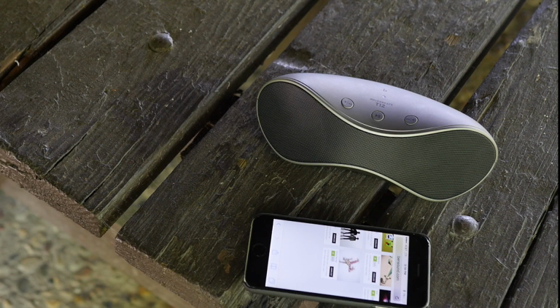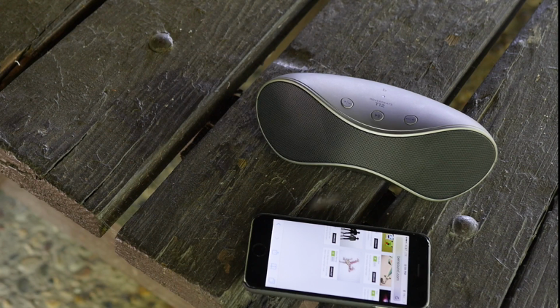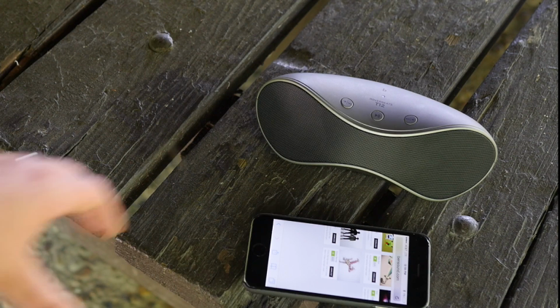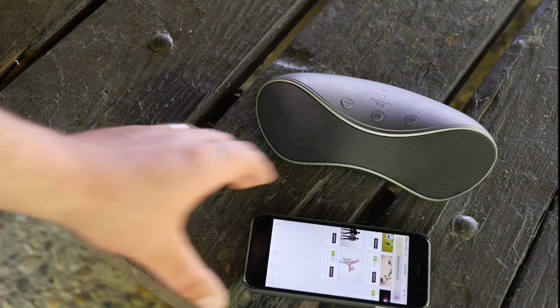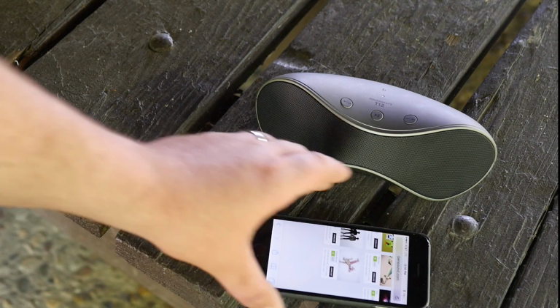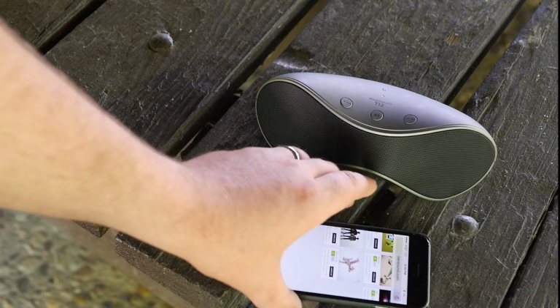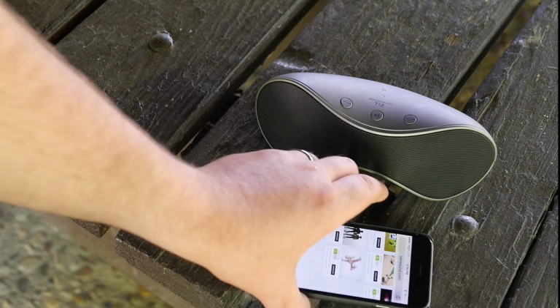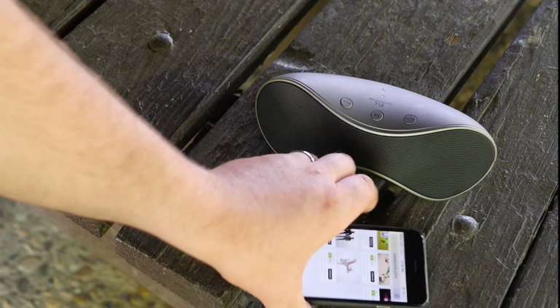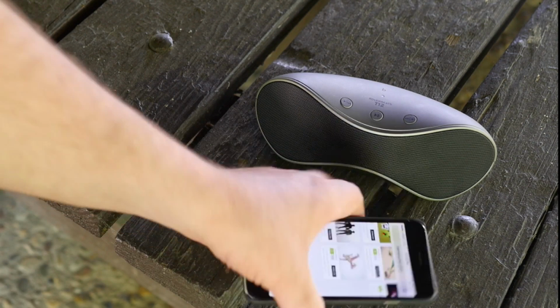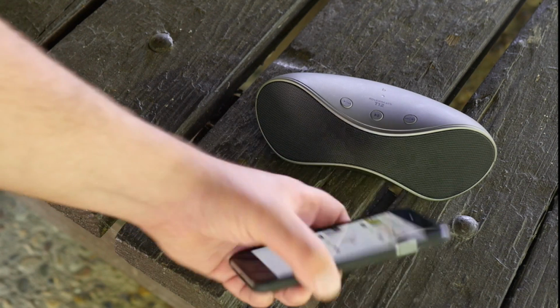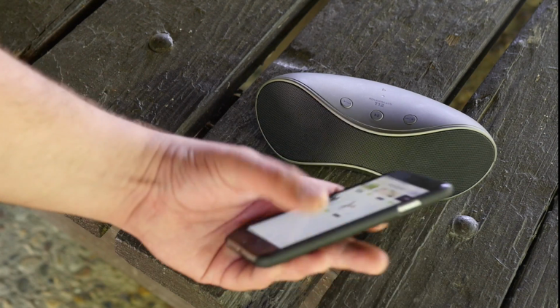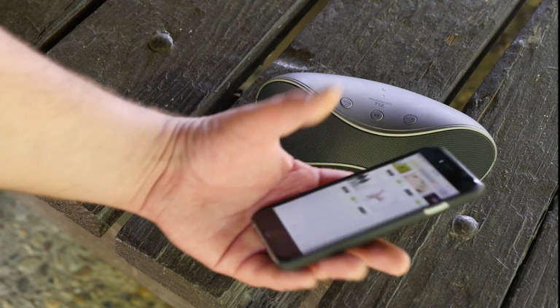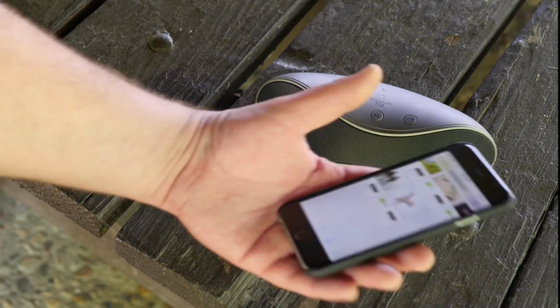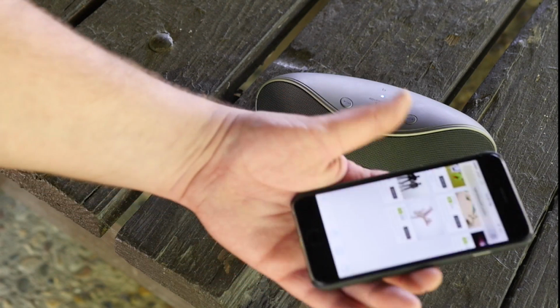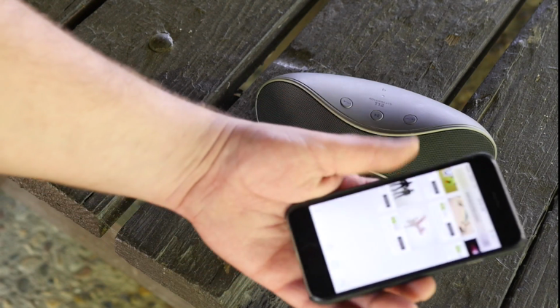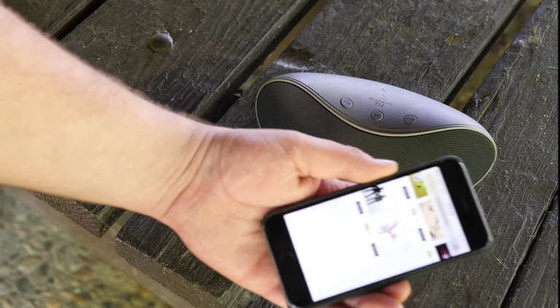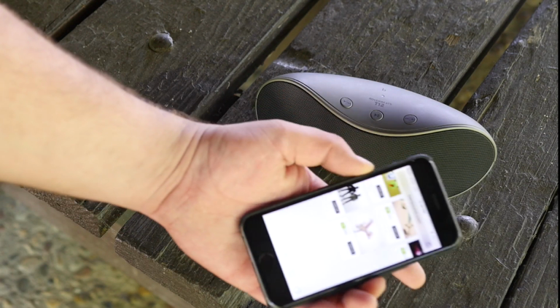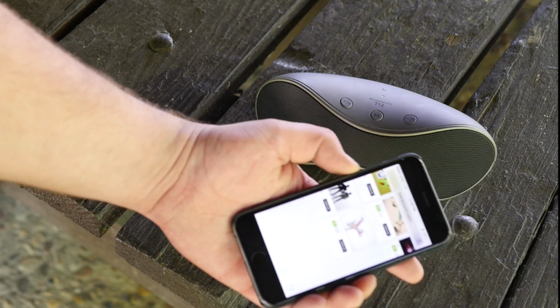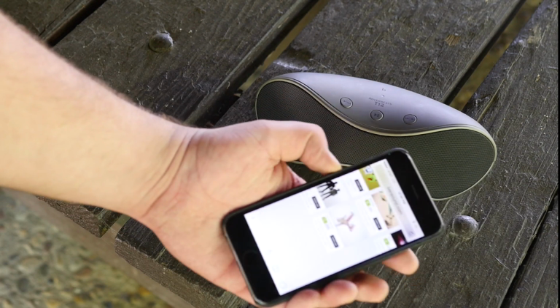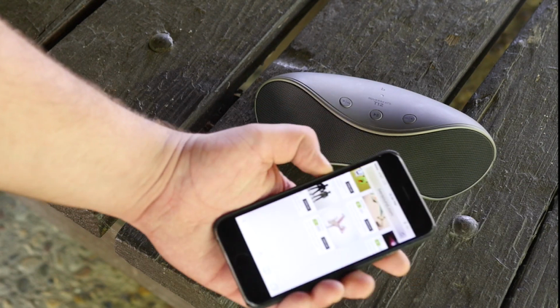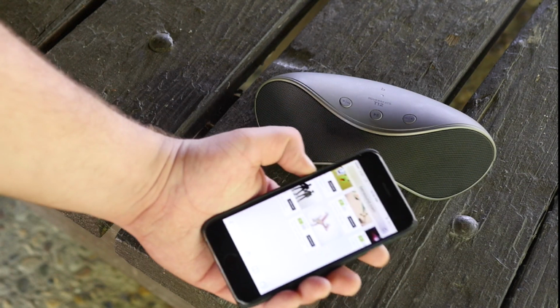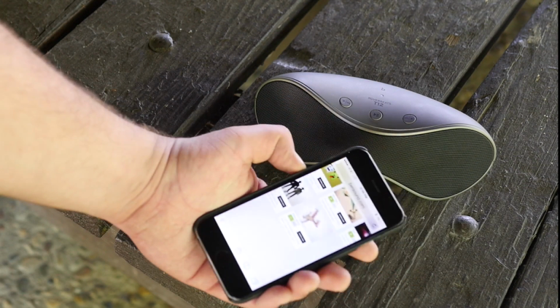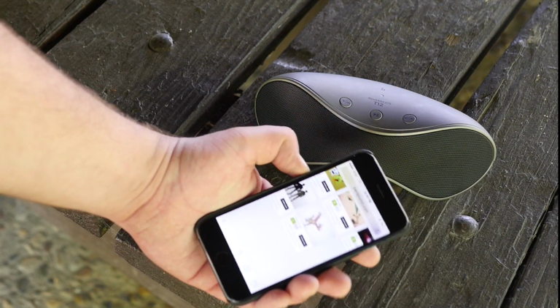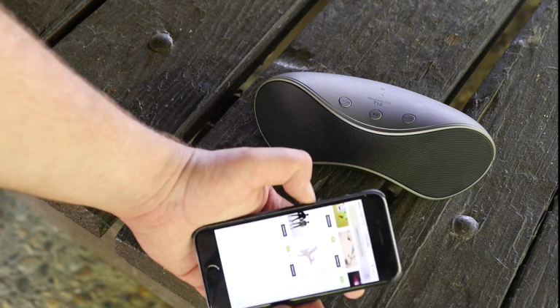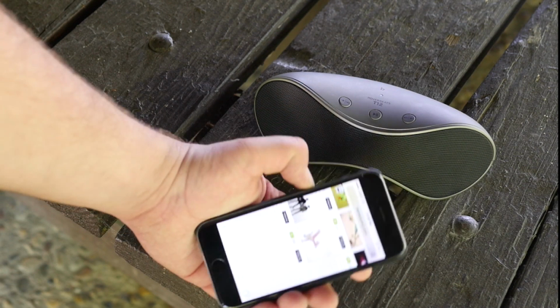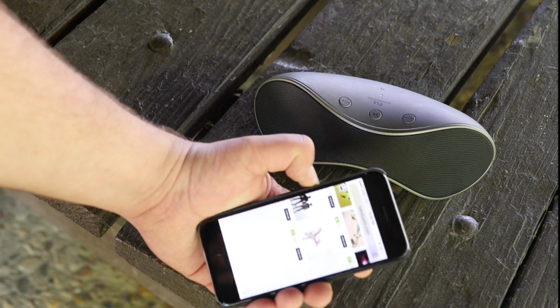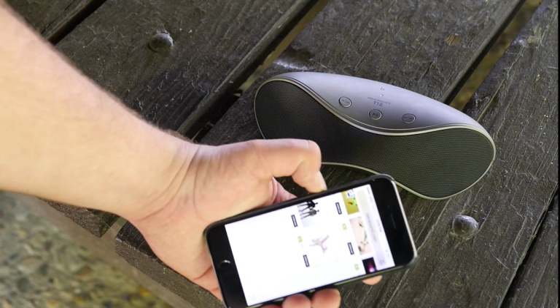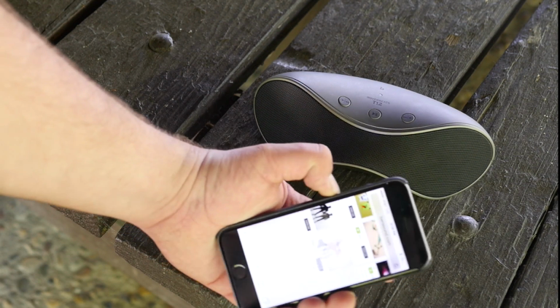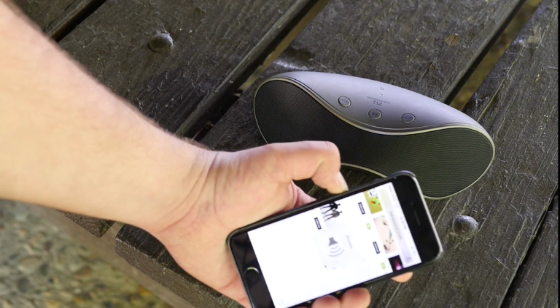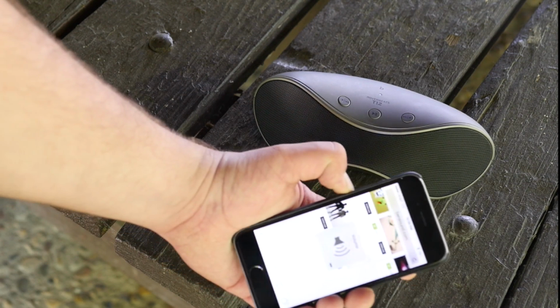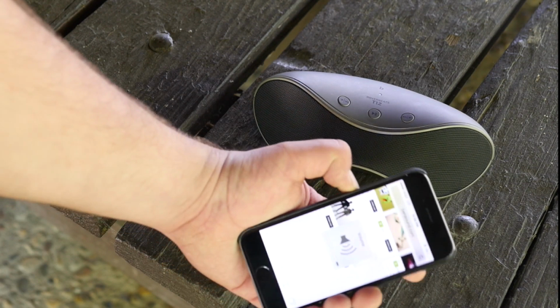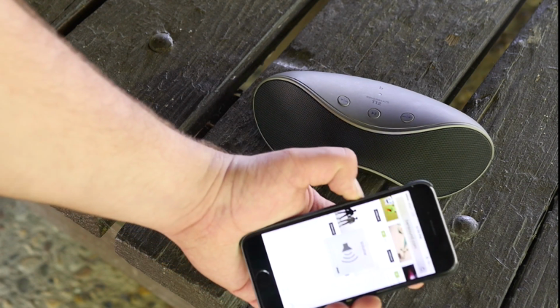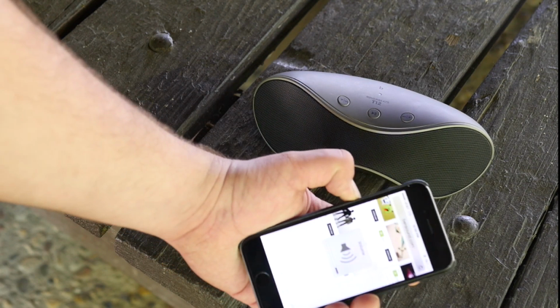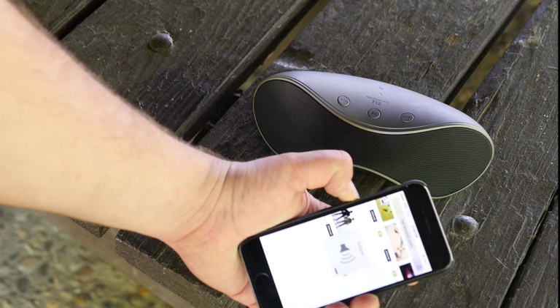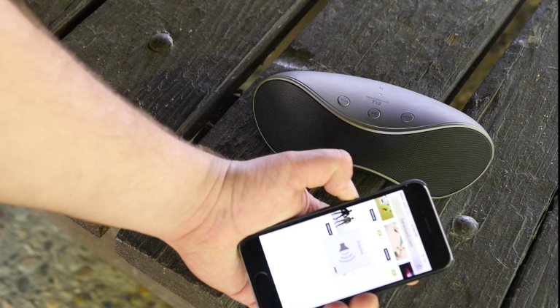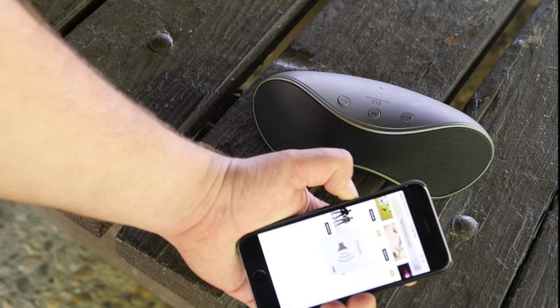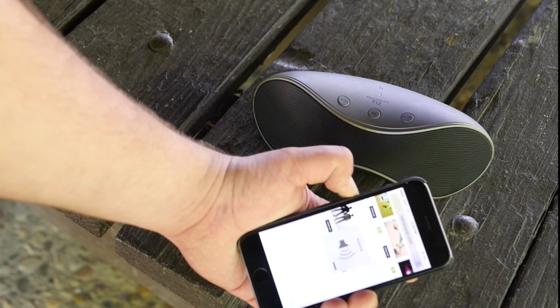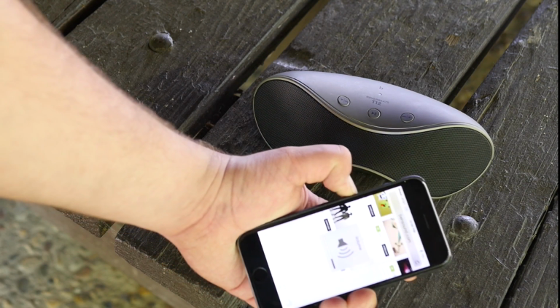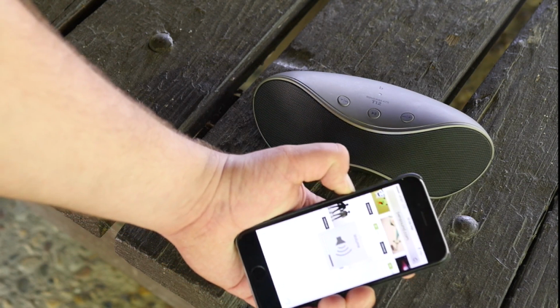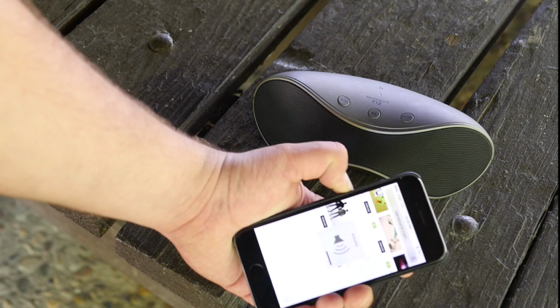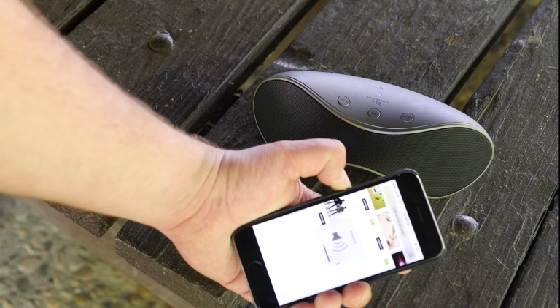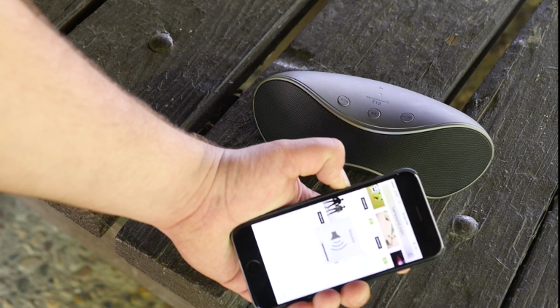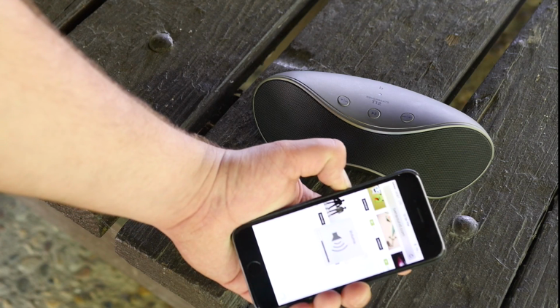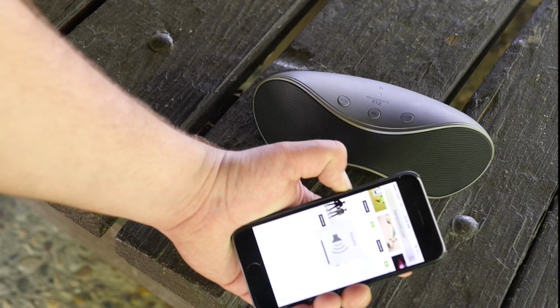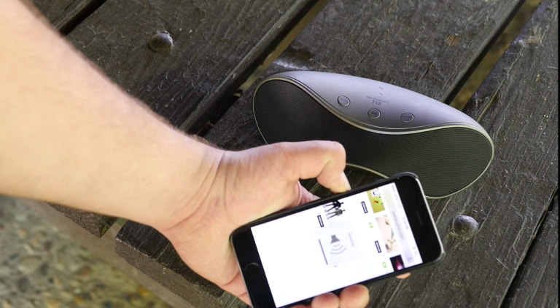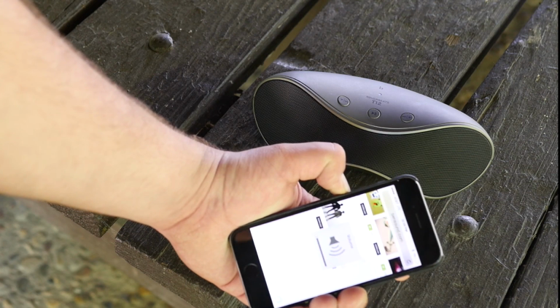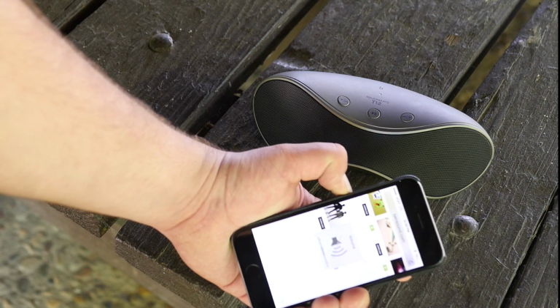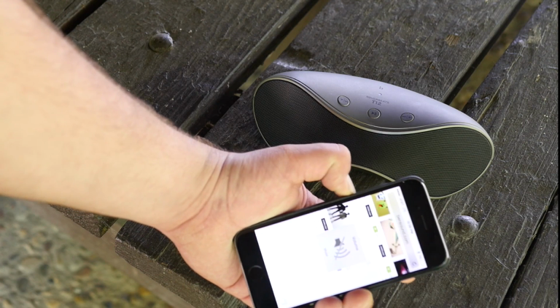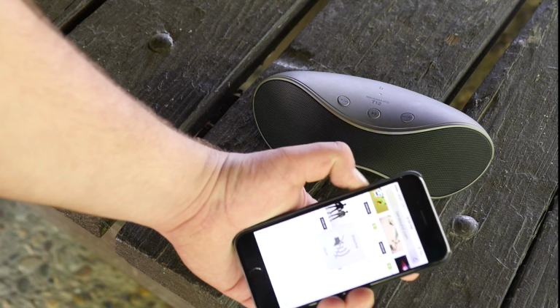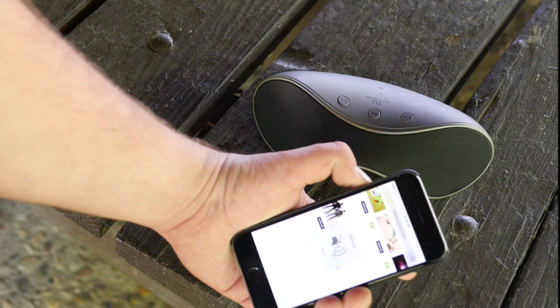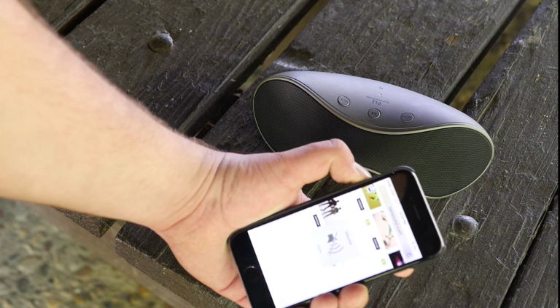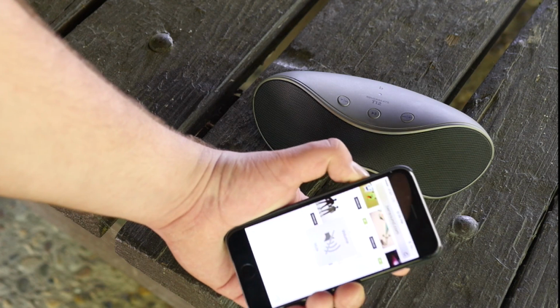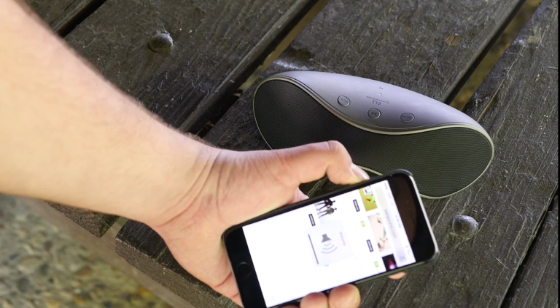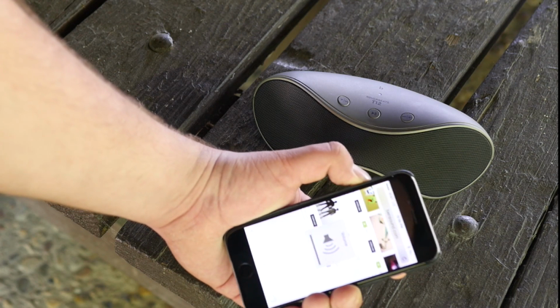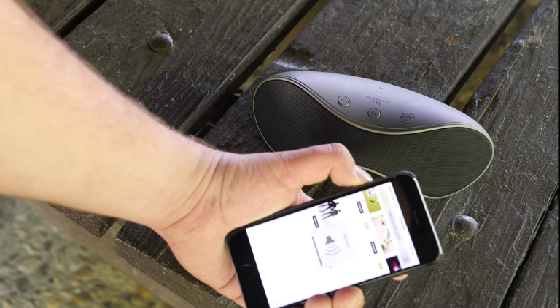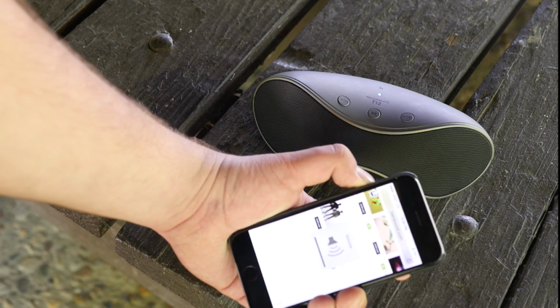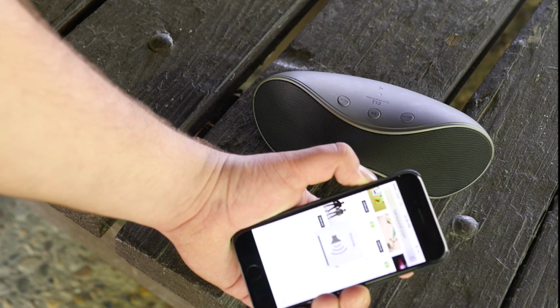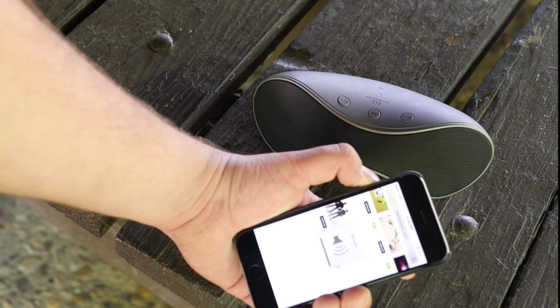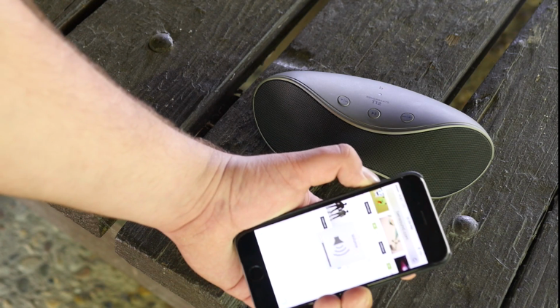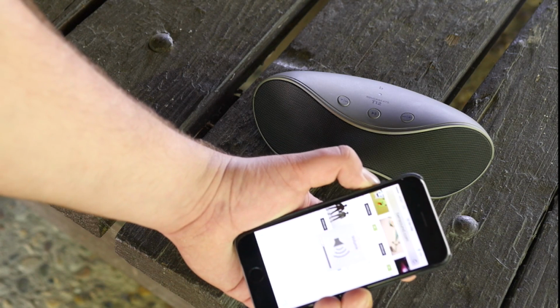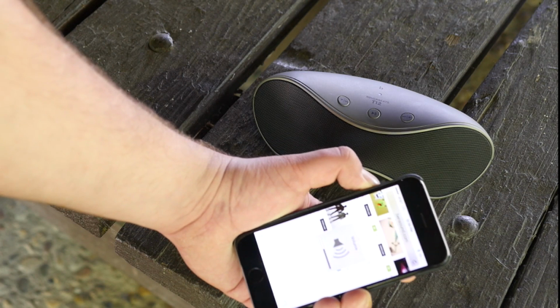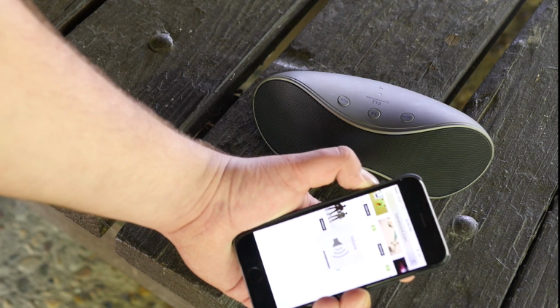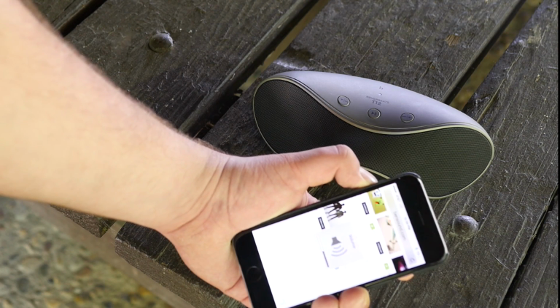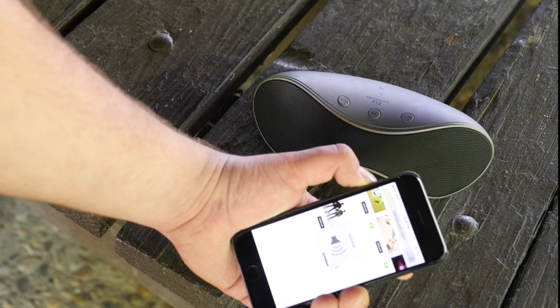You can also always control it on the device, whatever device you have. So that's always nice.